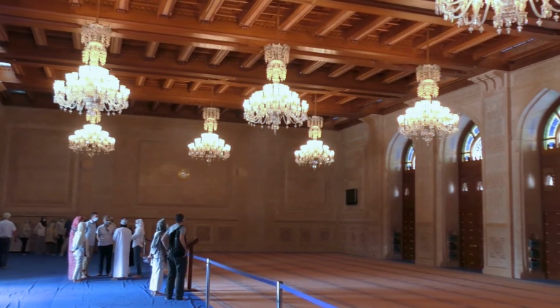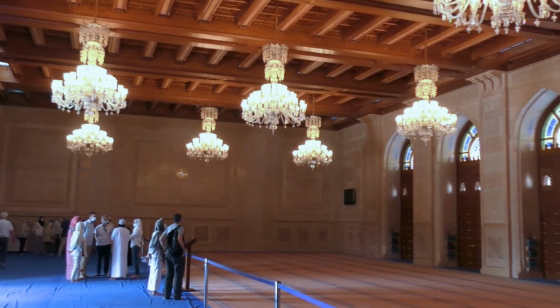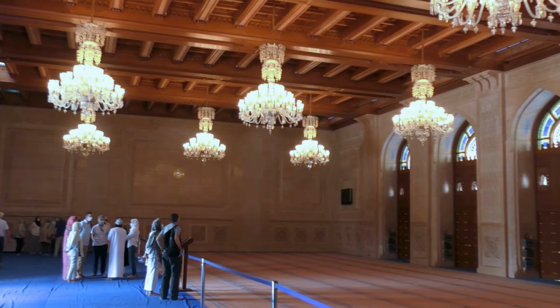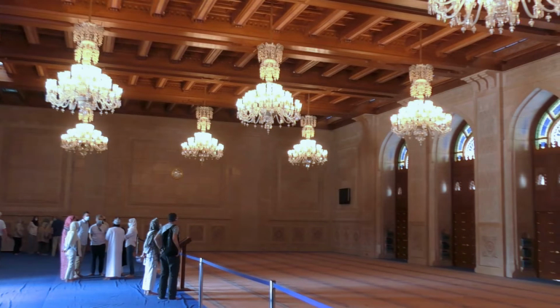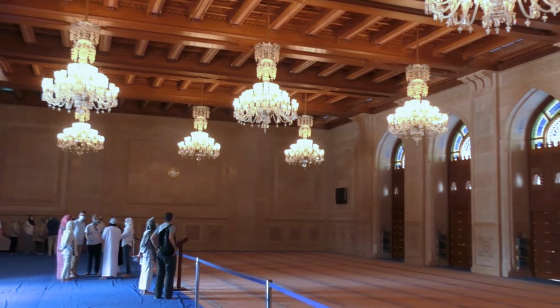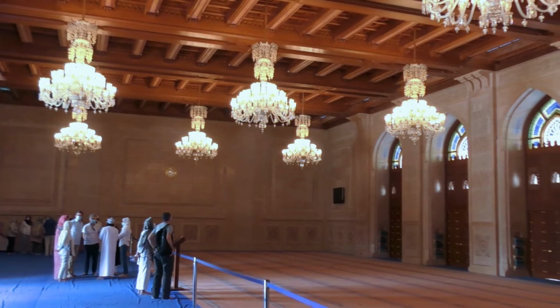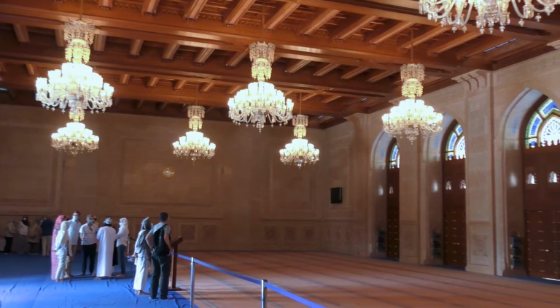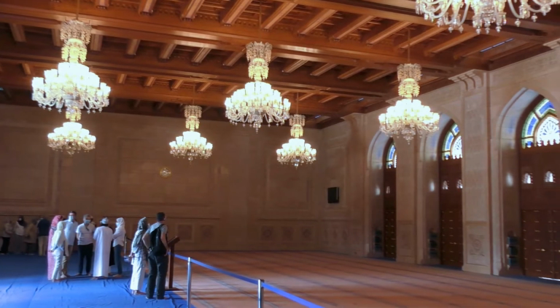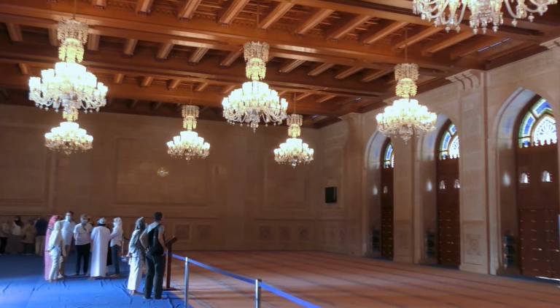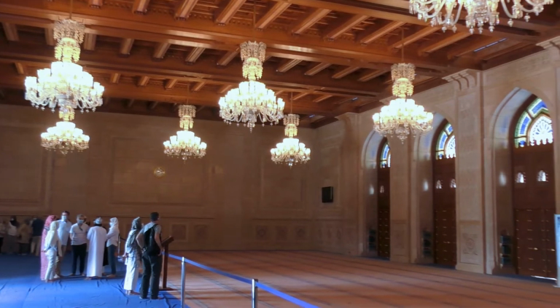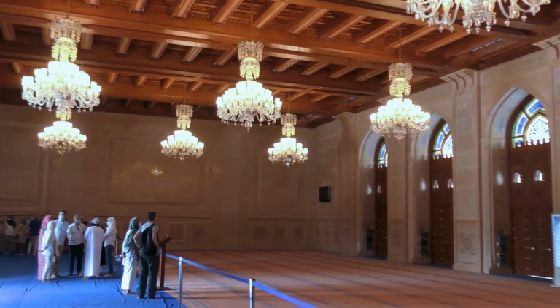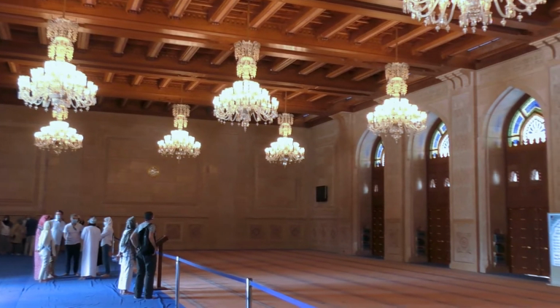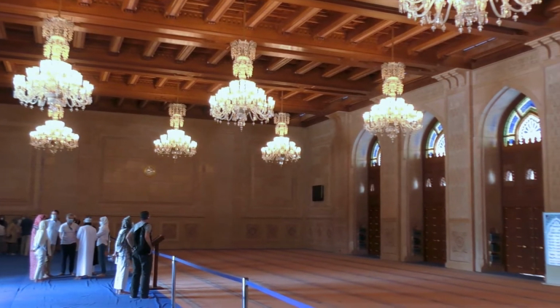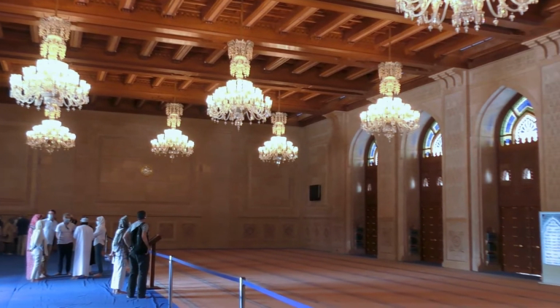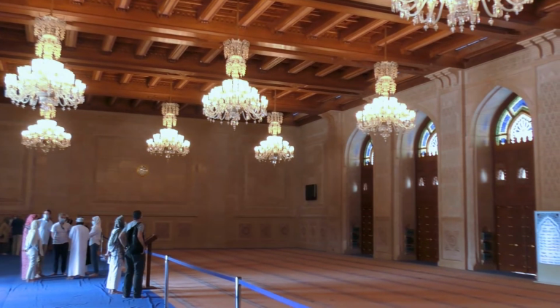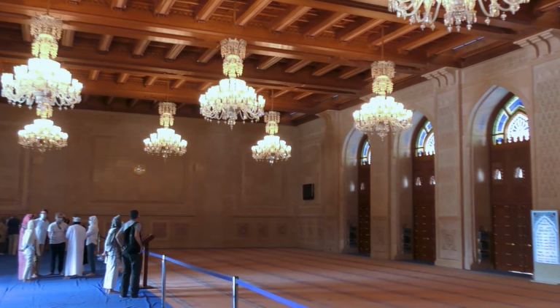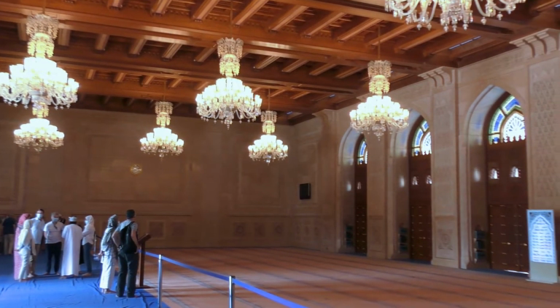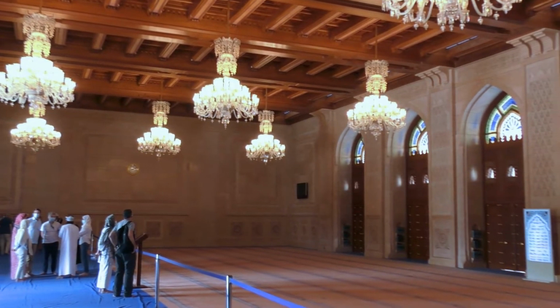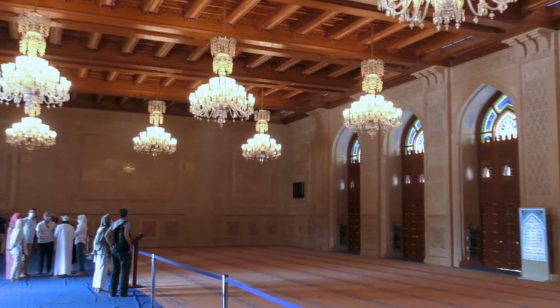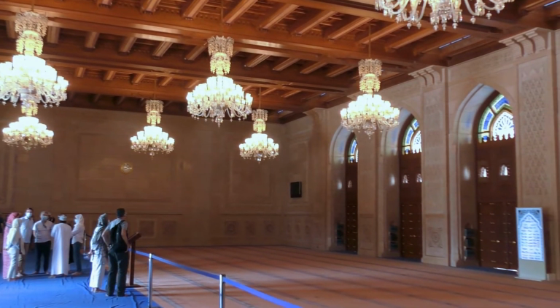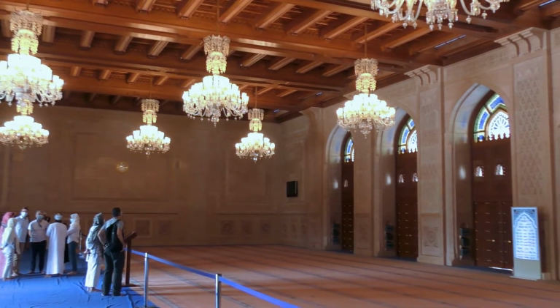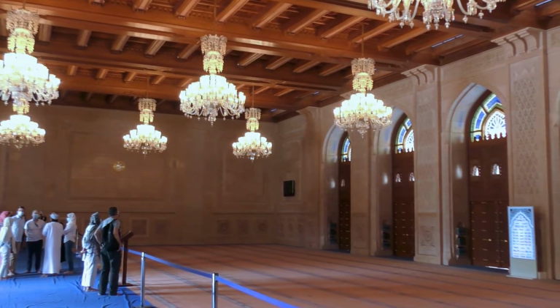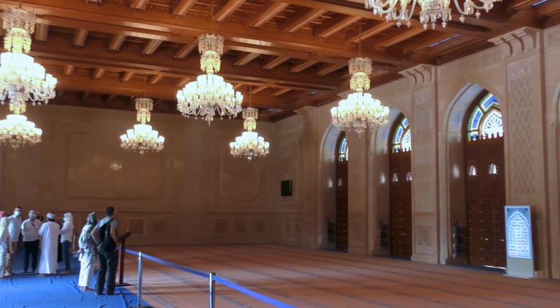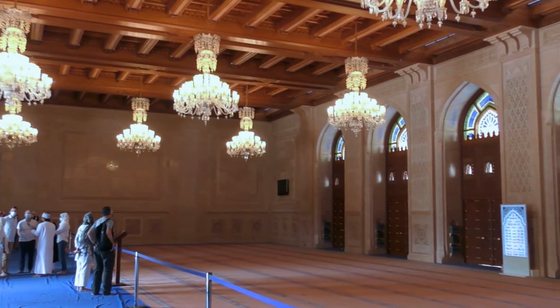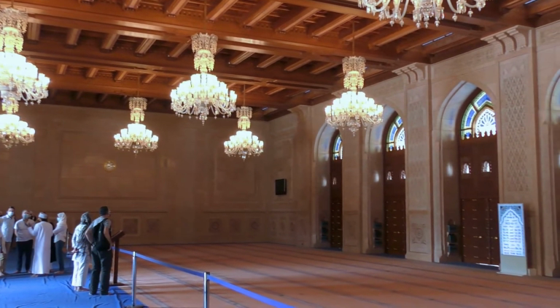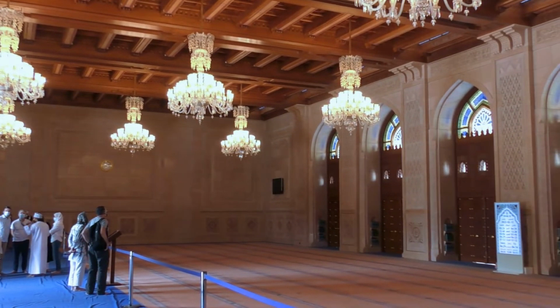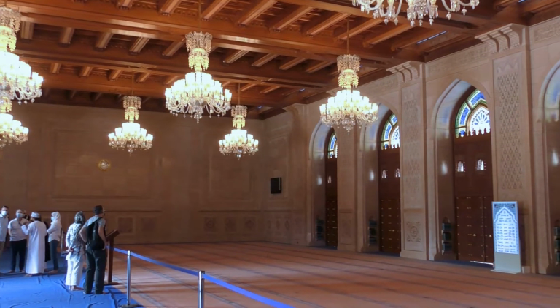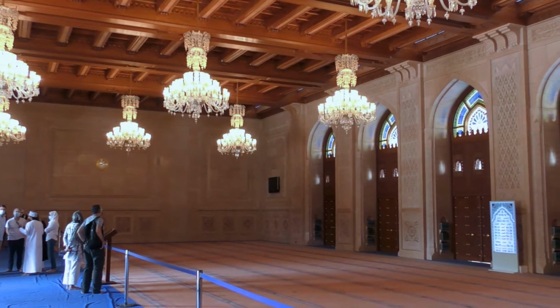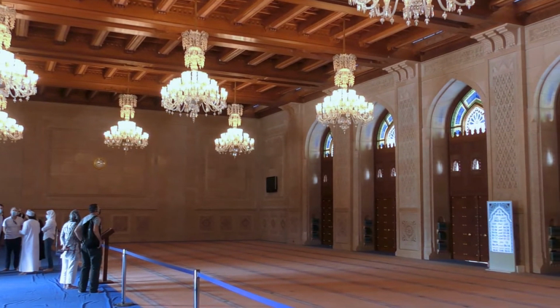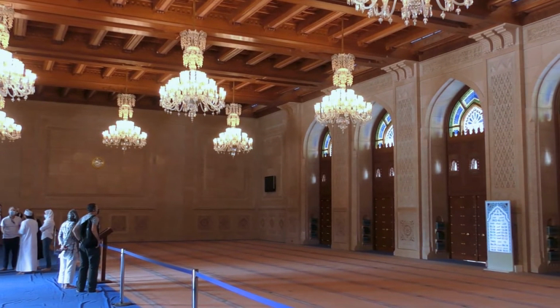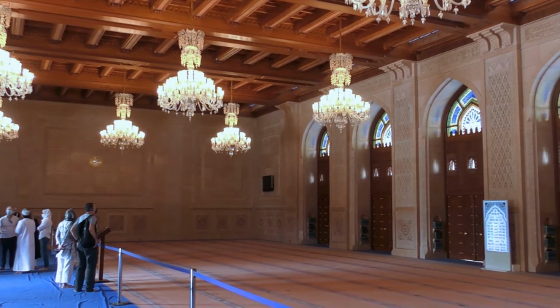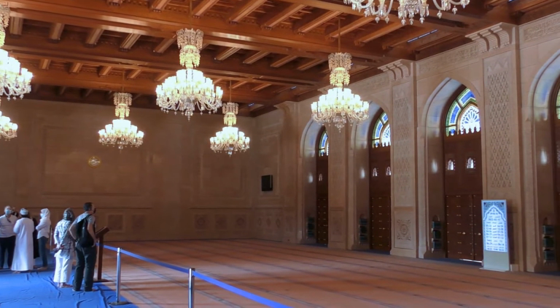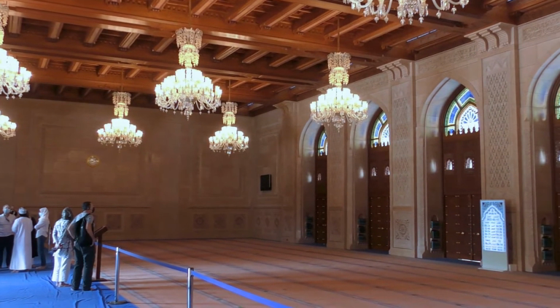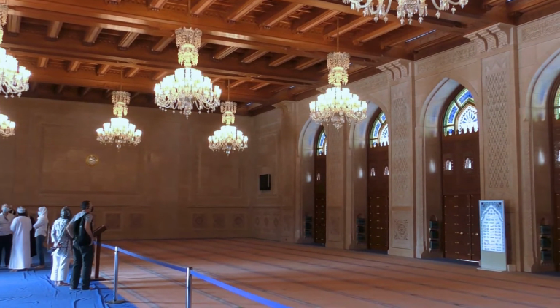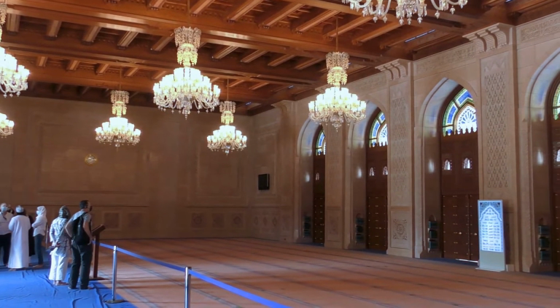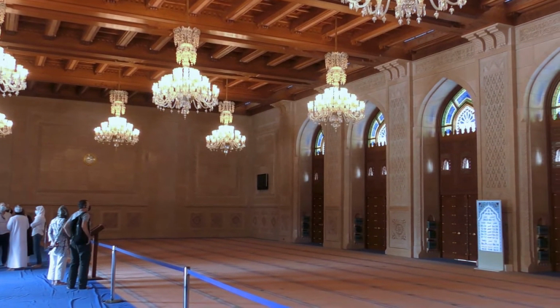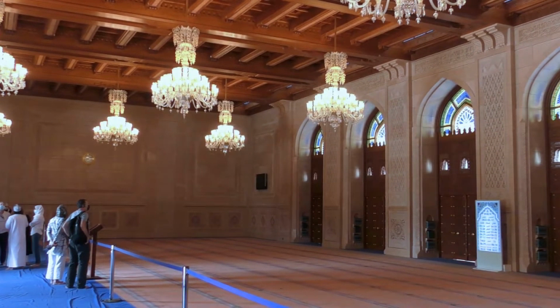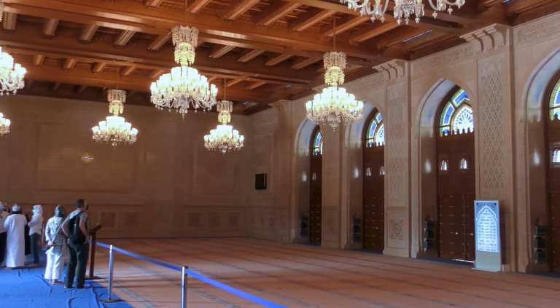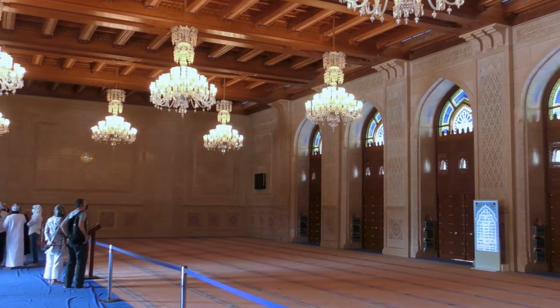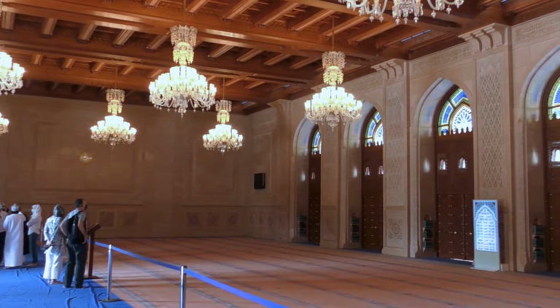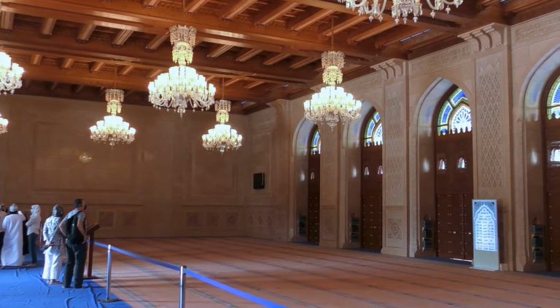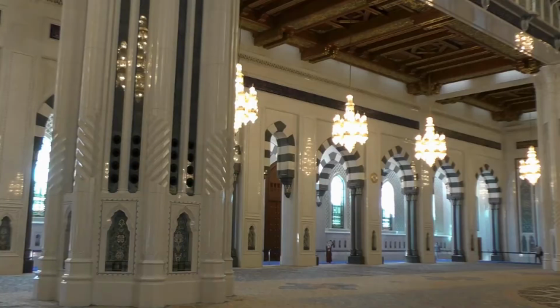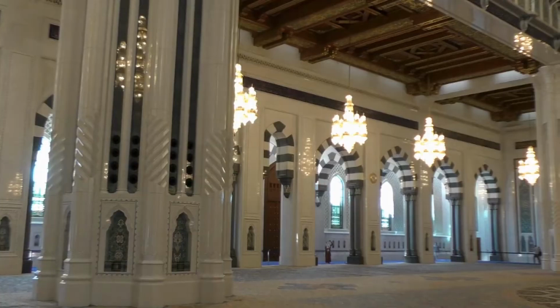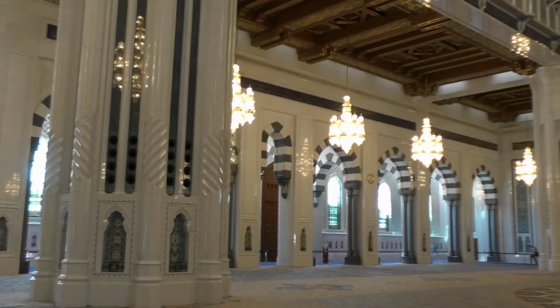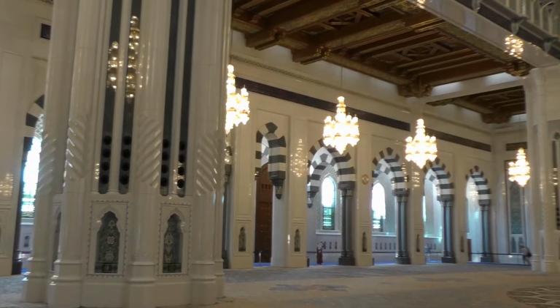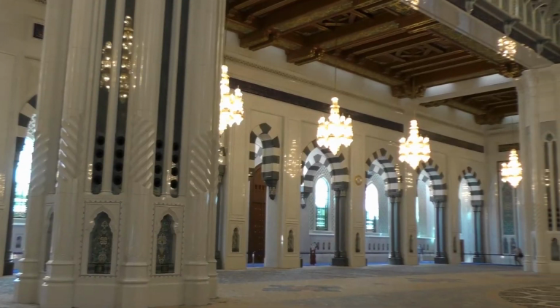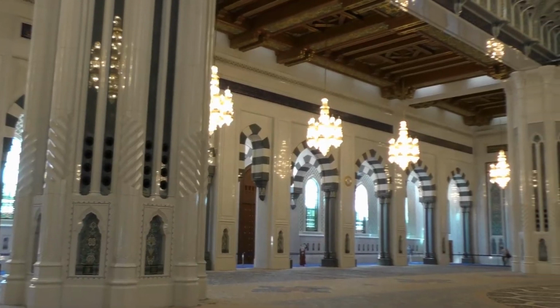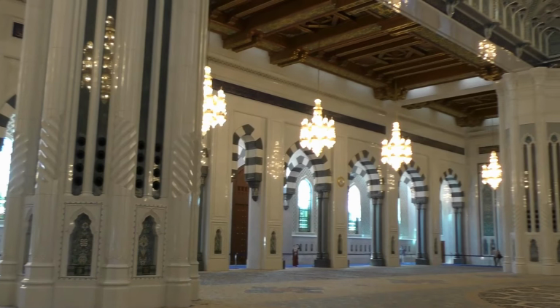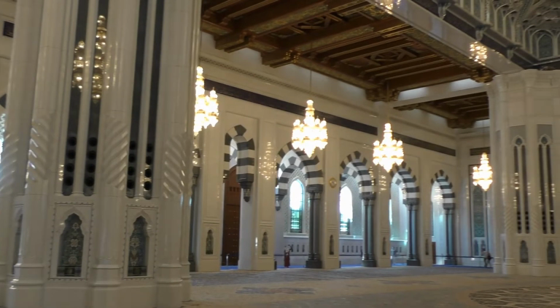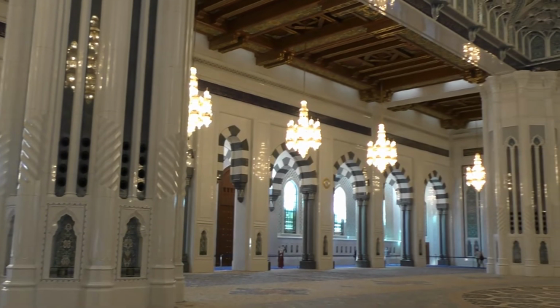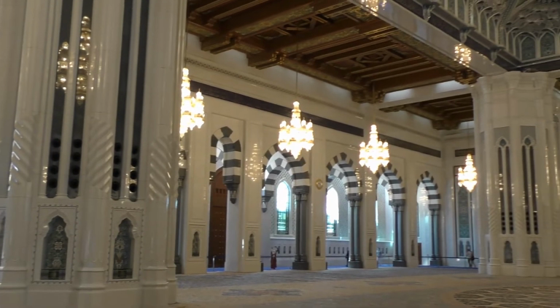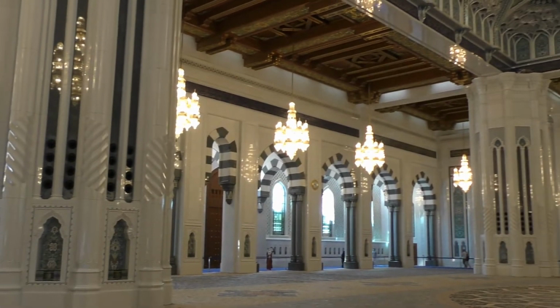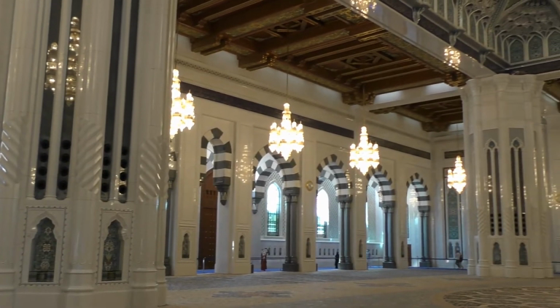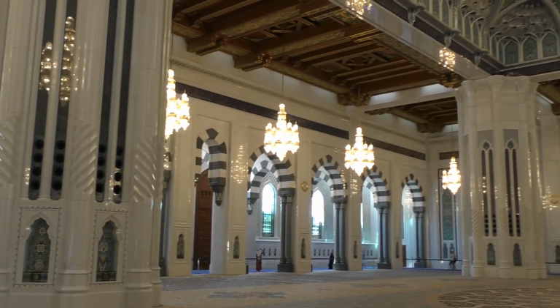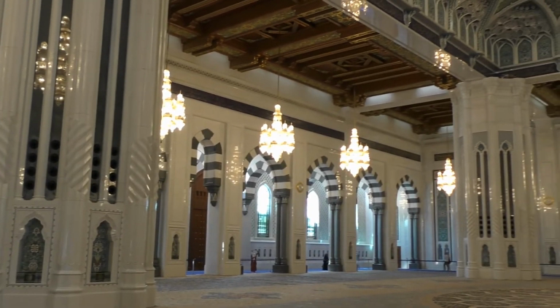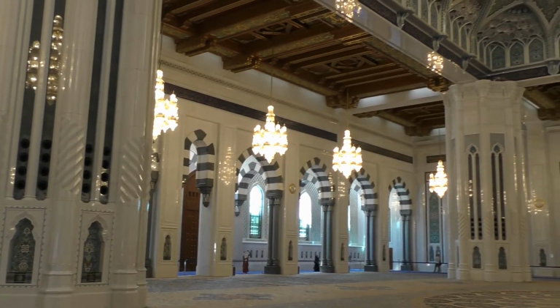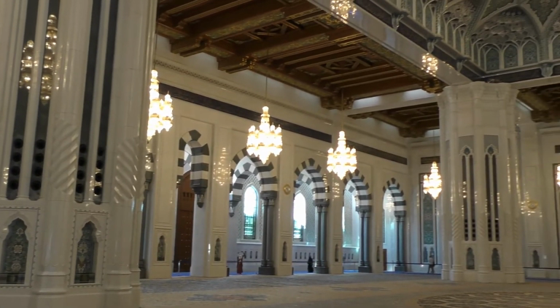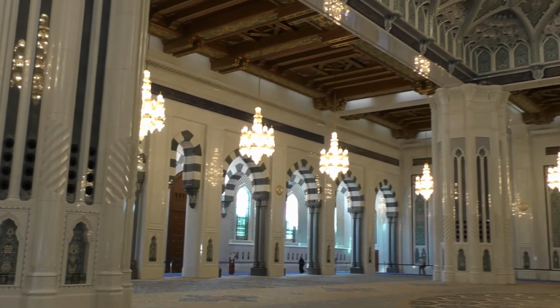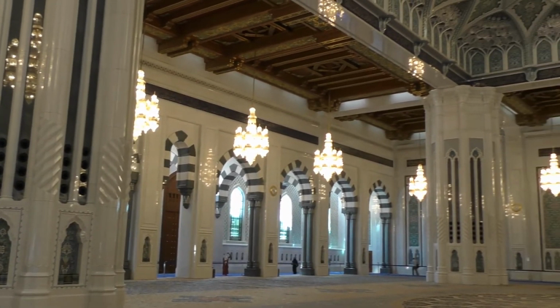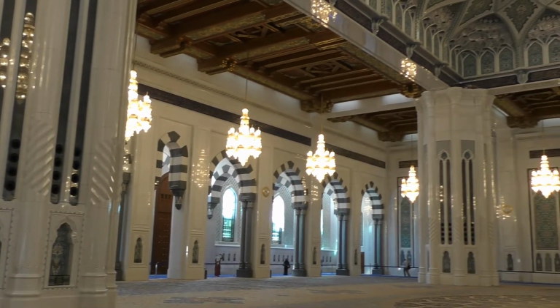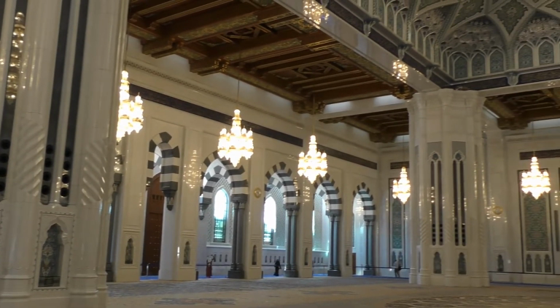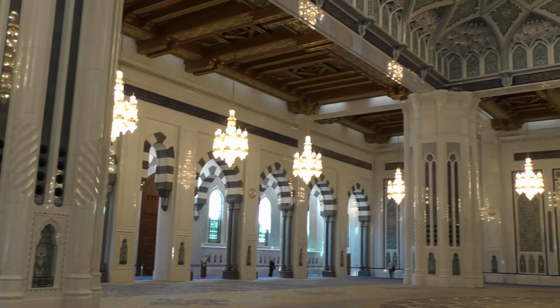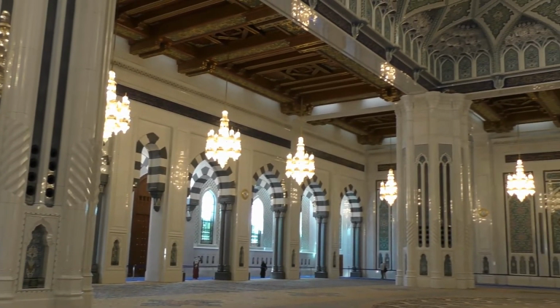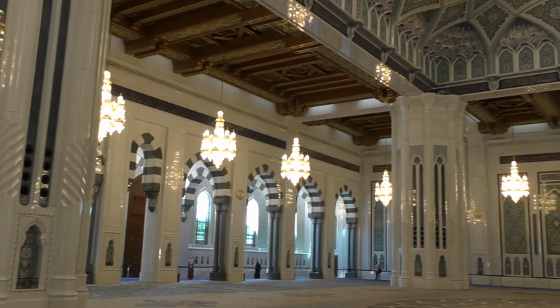This is the relatively modest women's prayer hall. And this is the men's prayer hall.